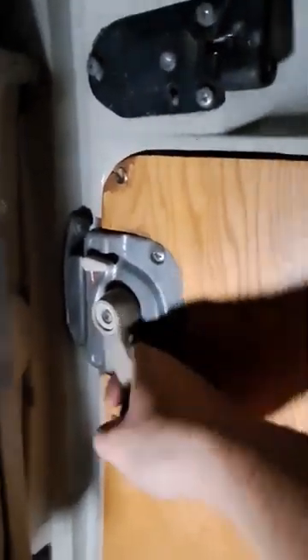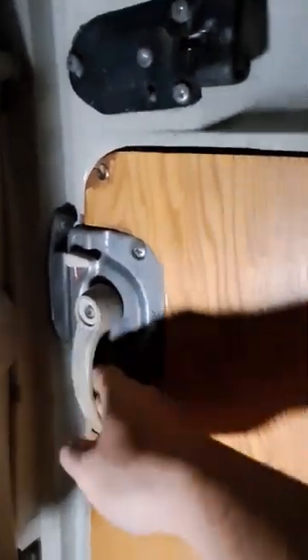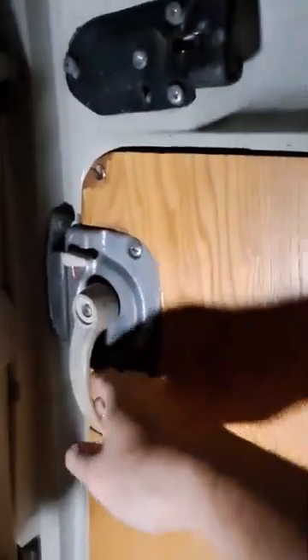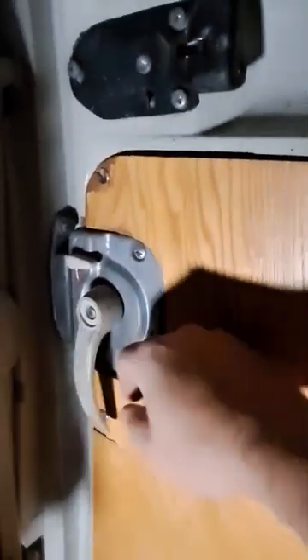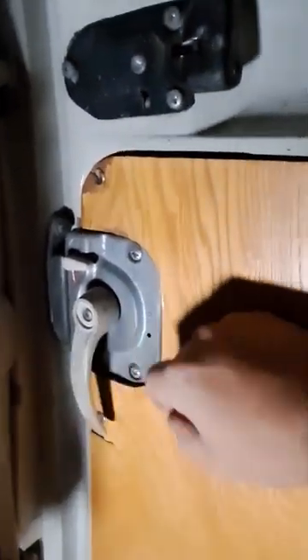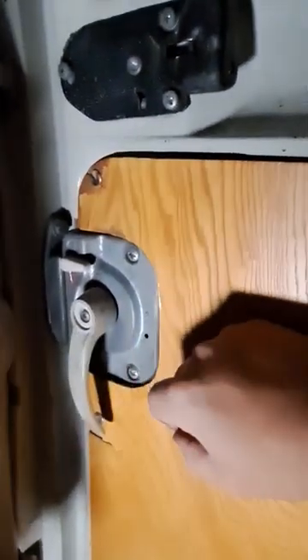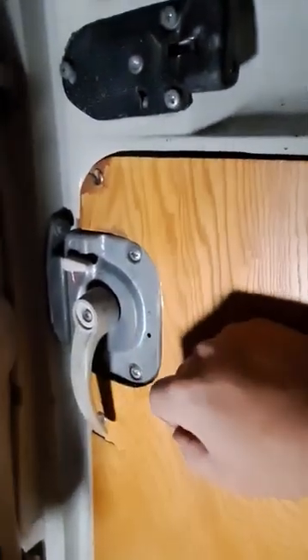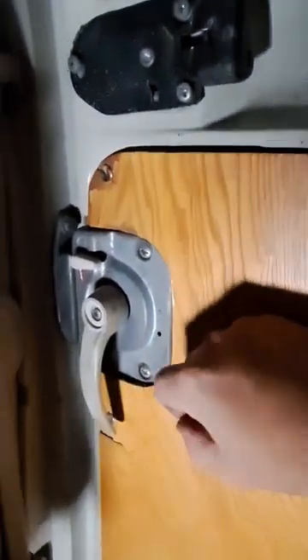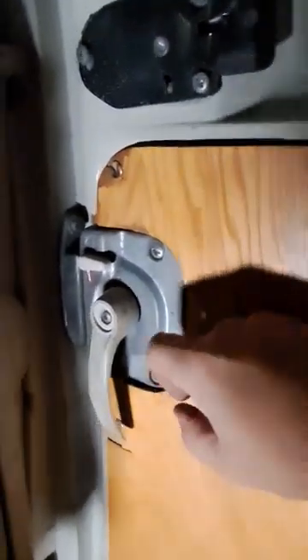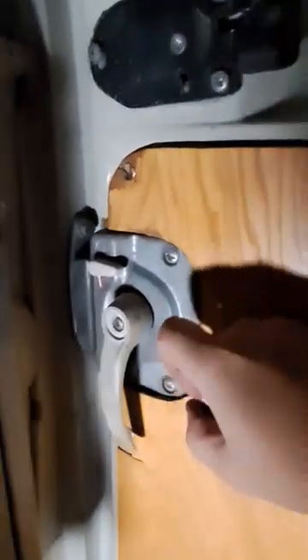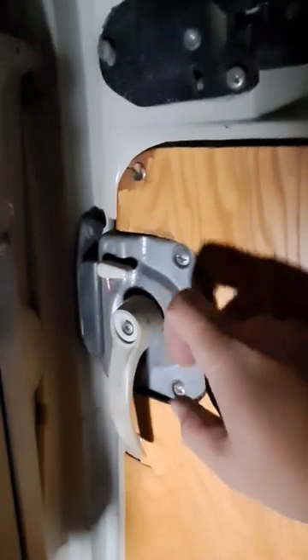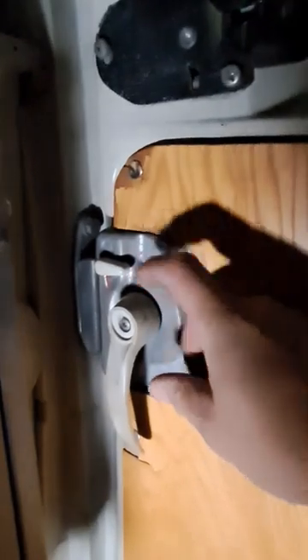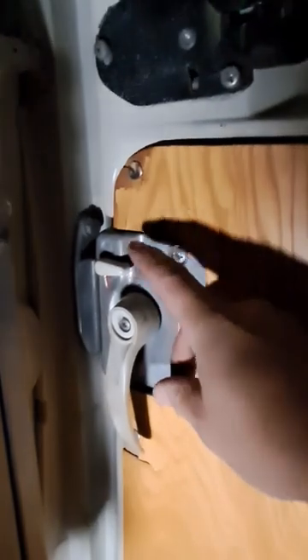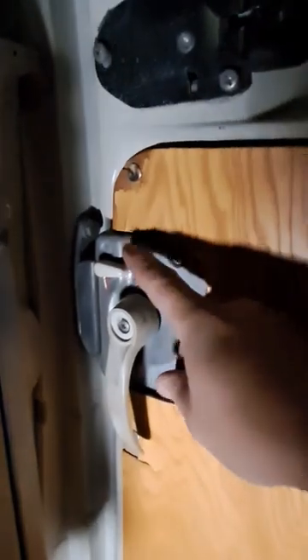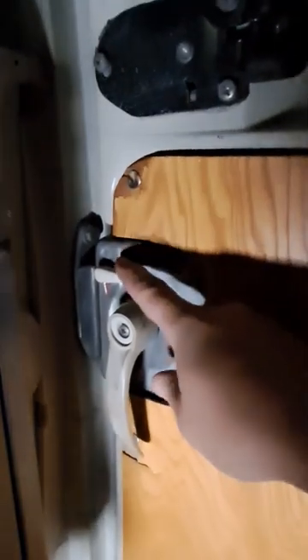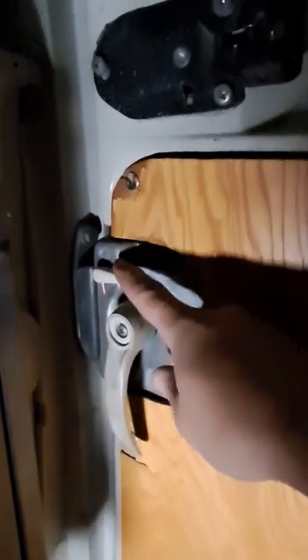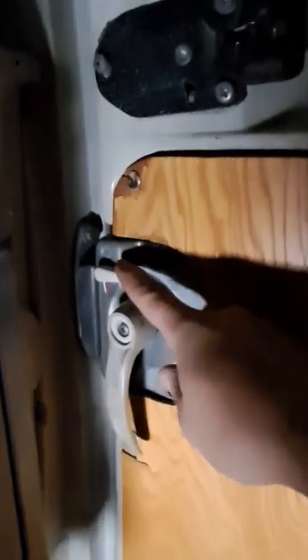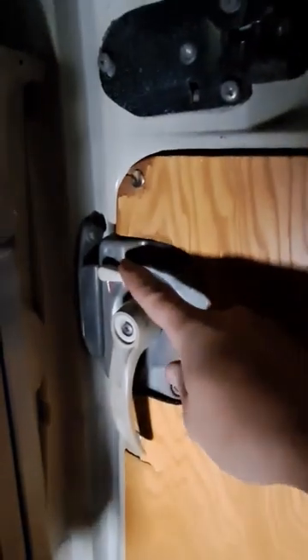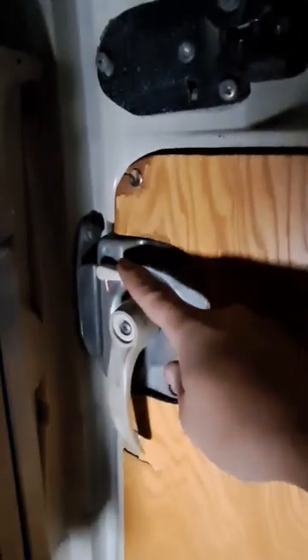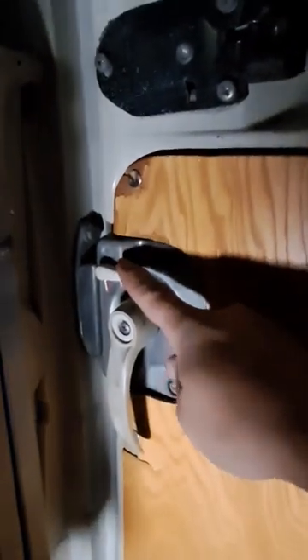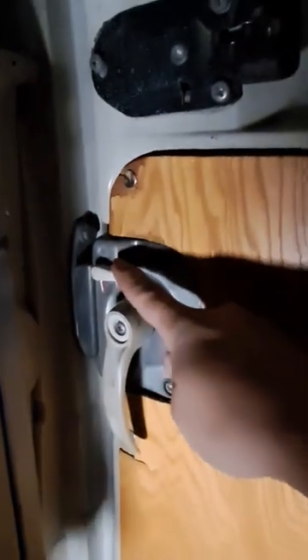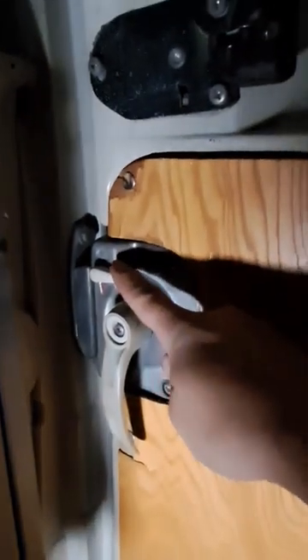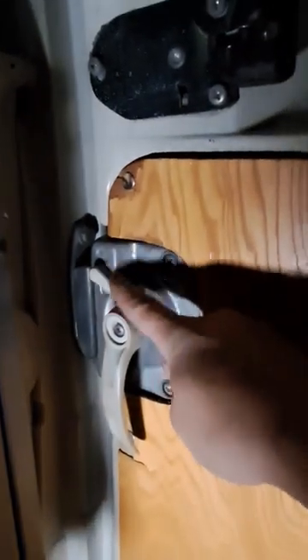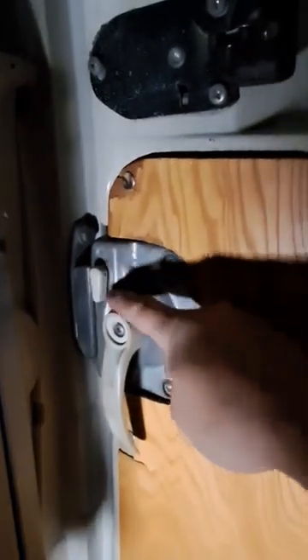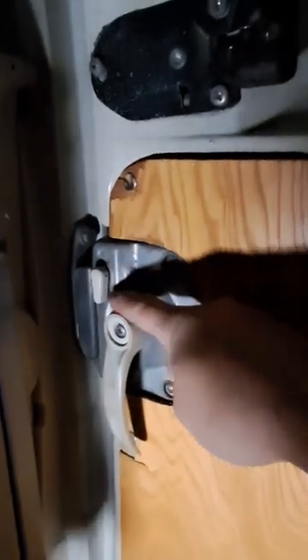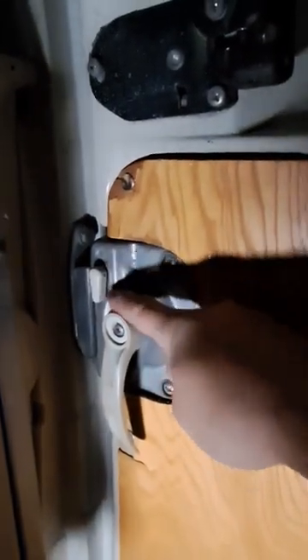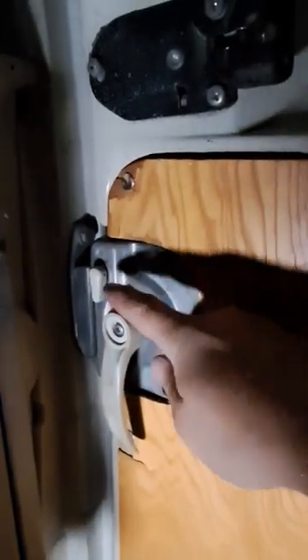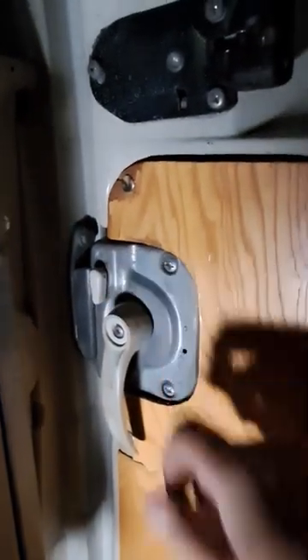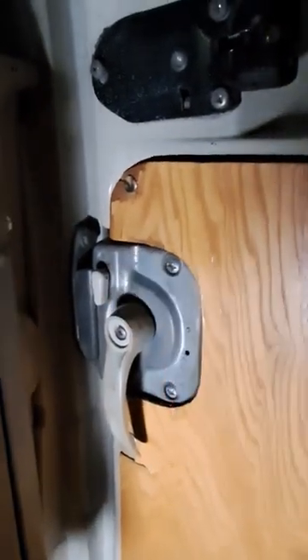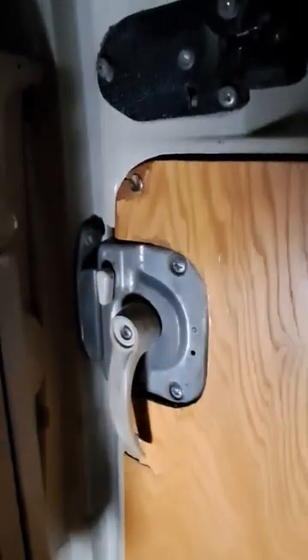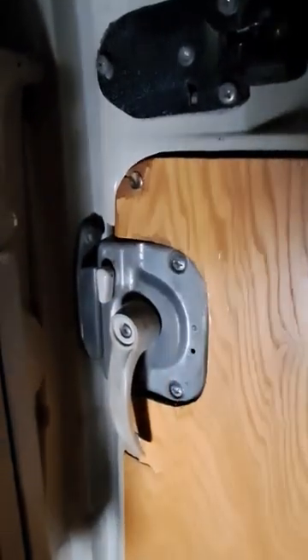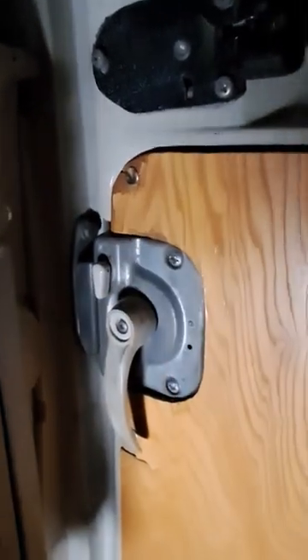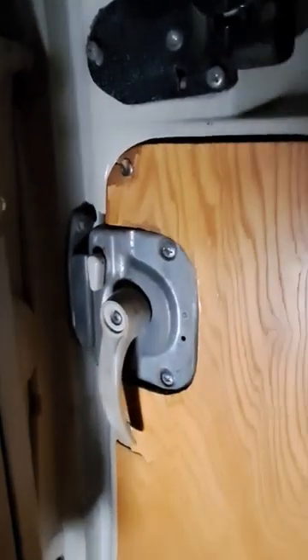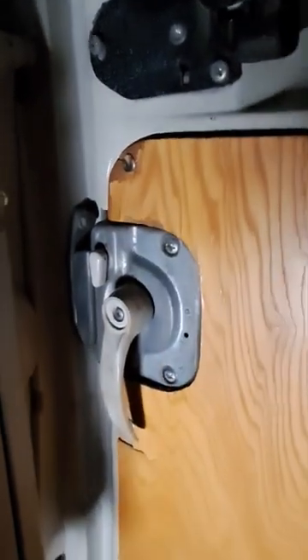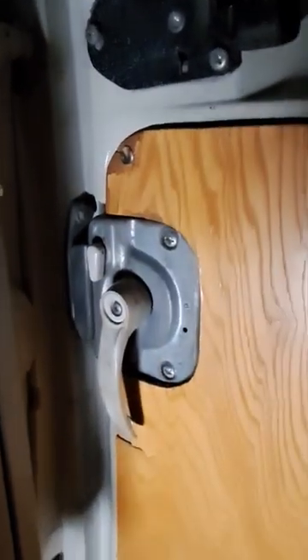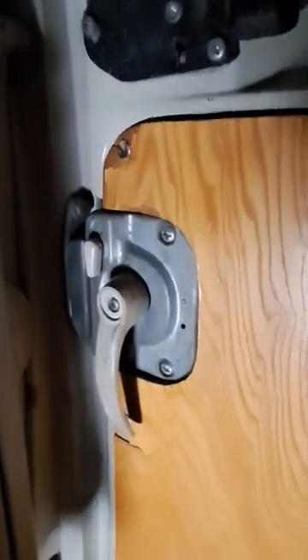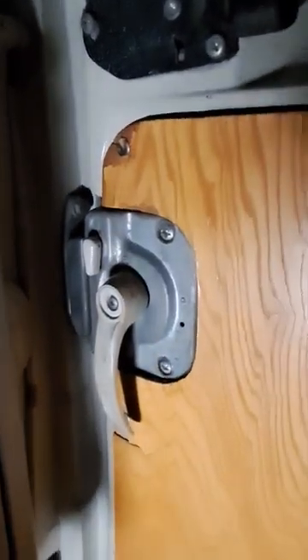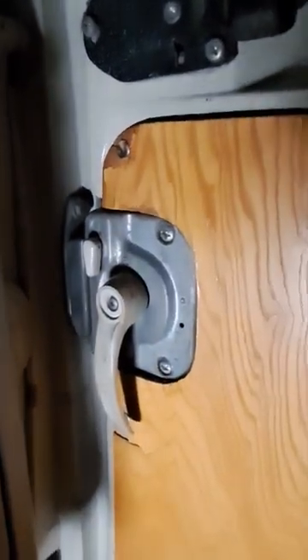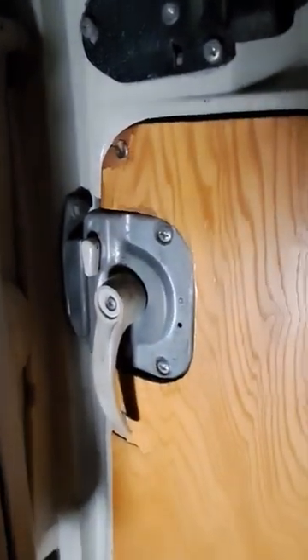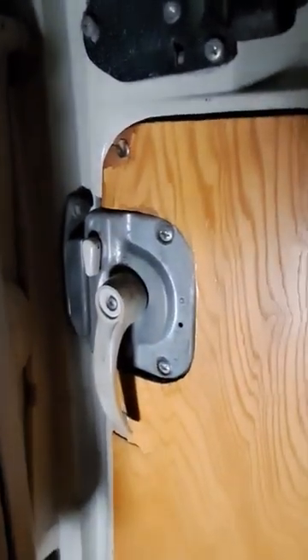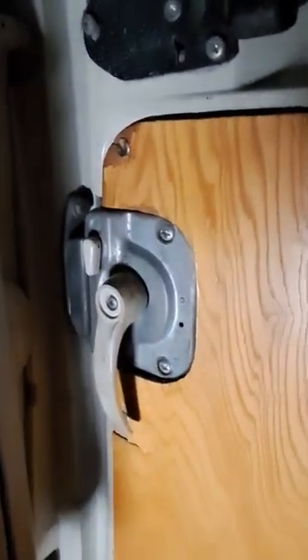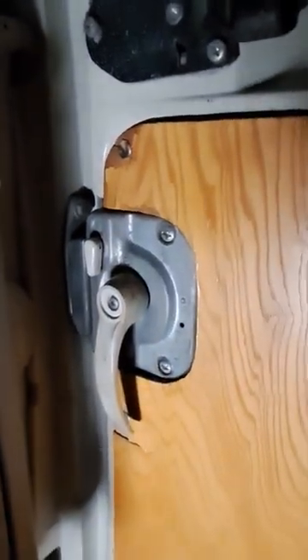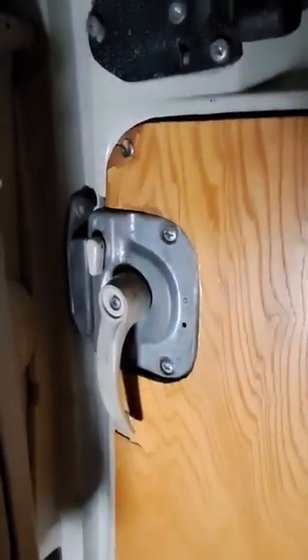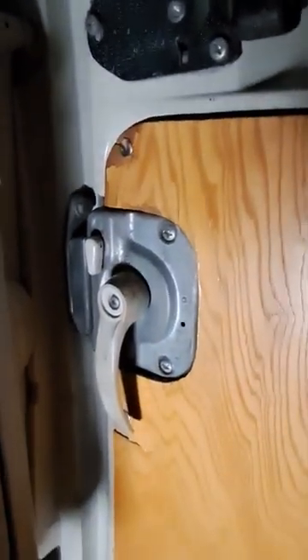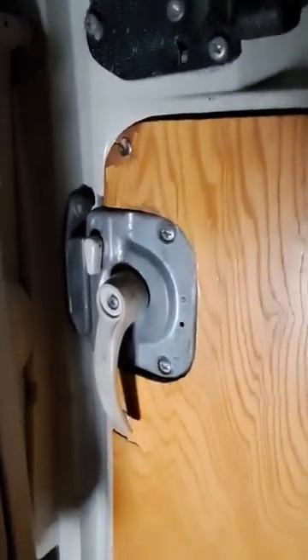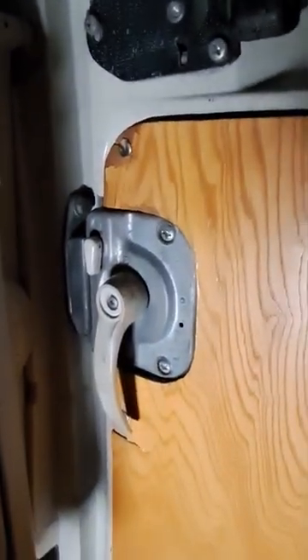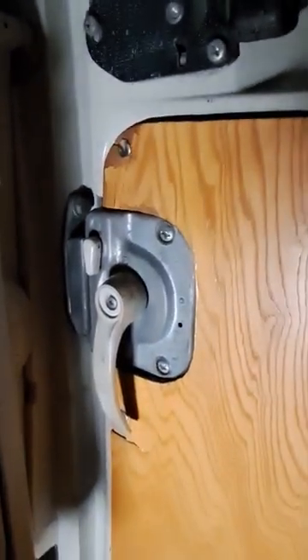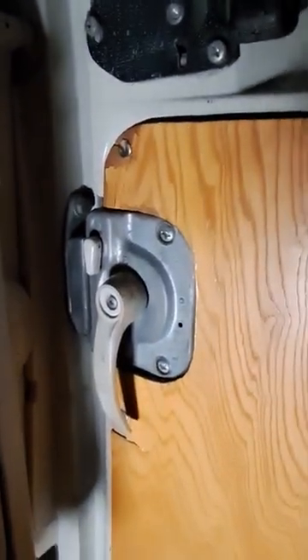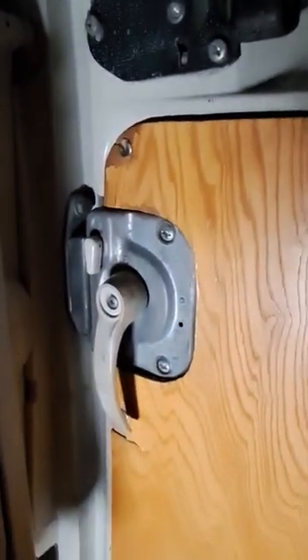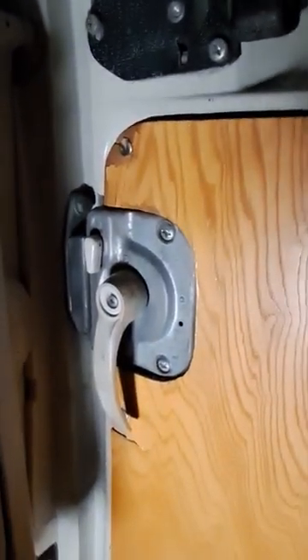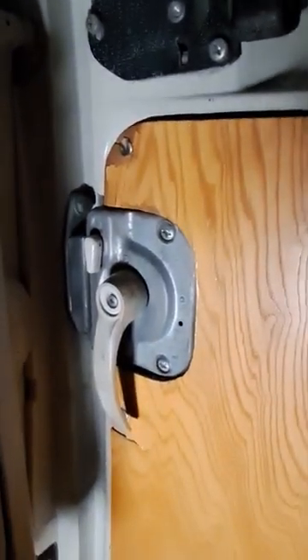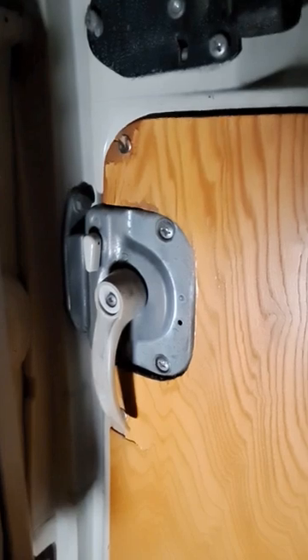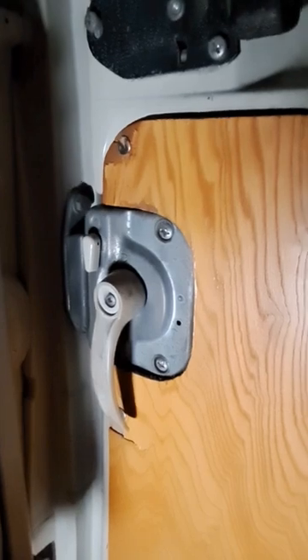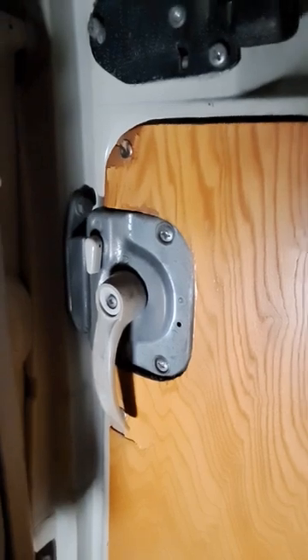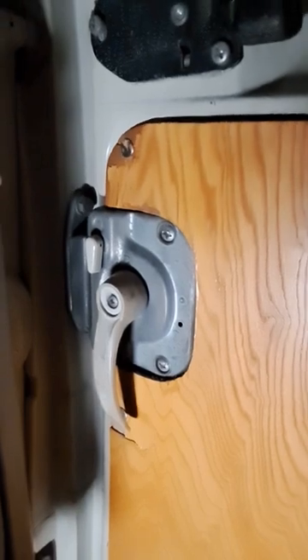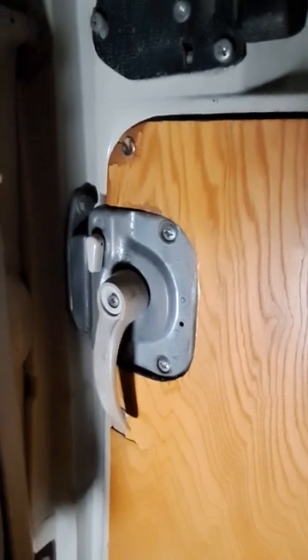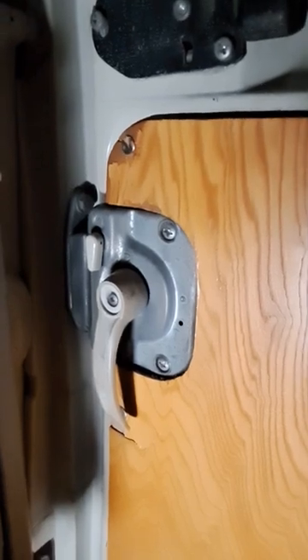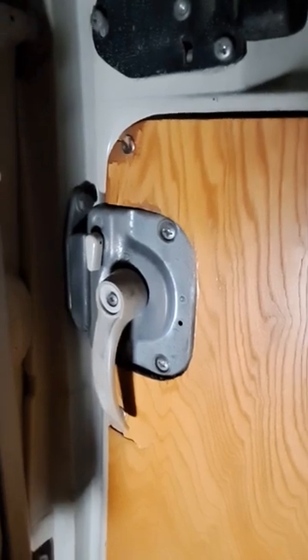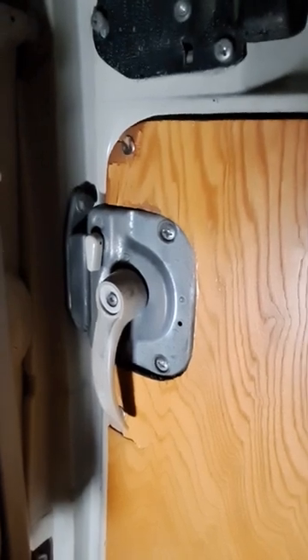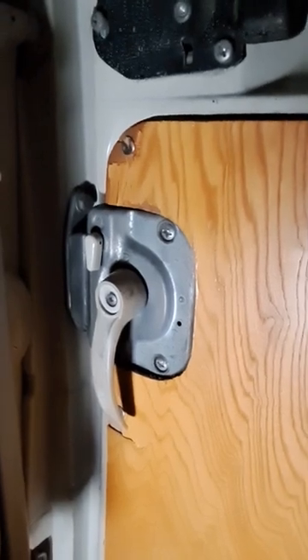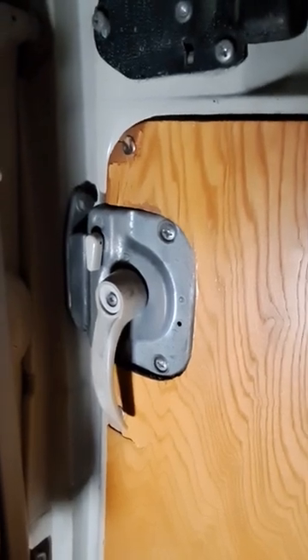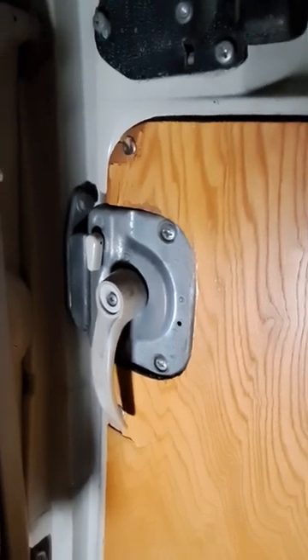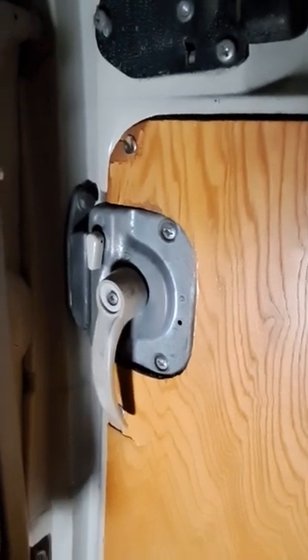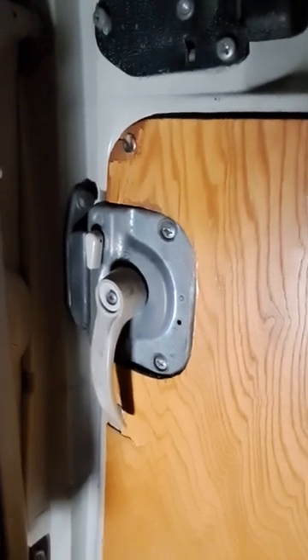It pulls the door in and goes click. I can then pop that latch down and it's now locked from the inside and can't be accessed from the outside.